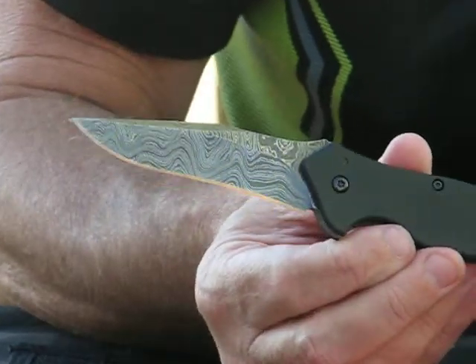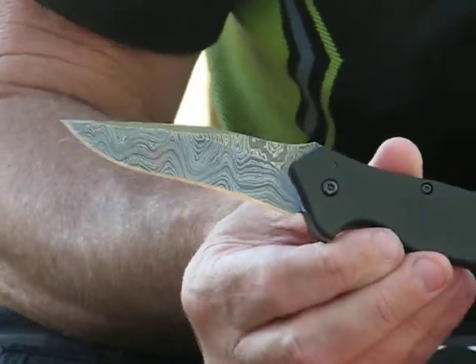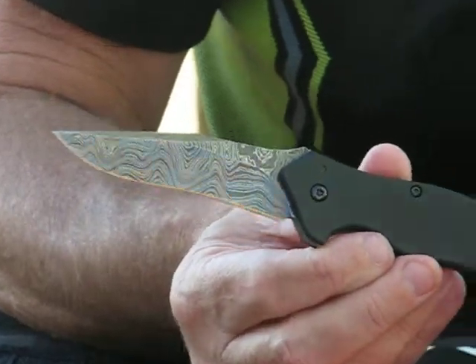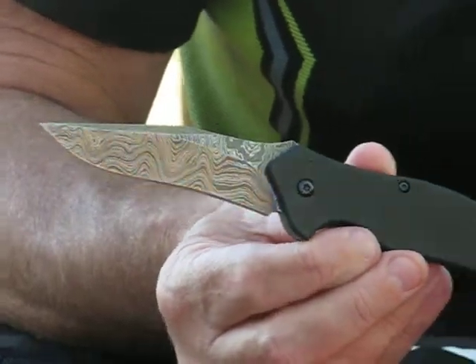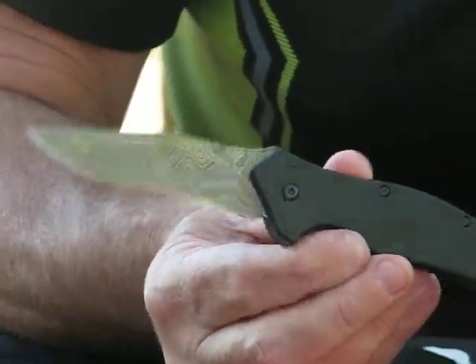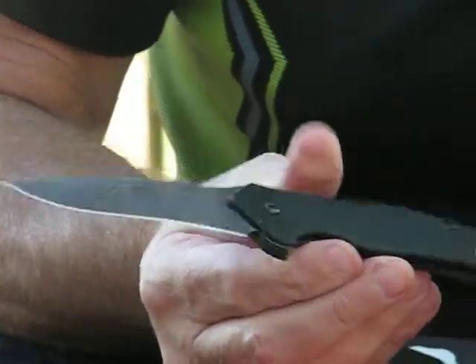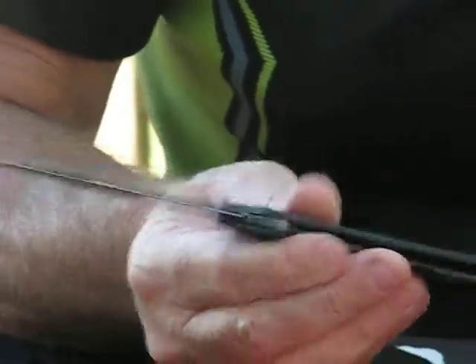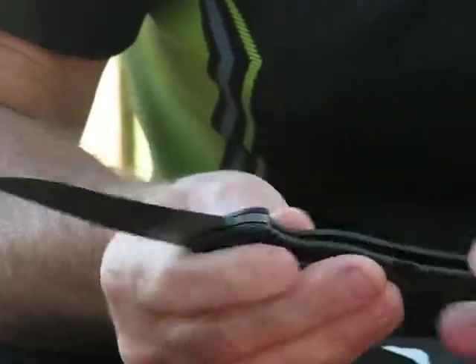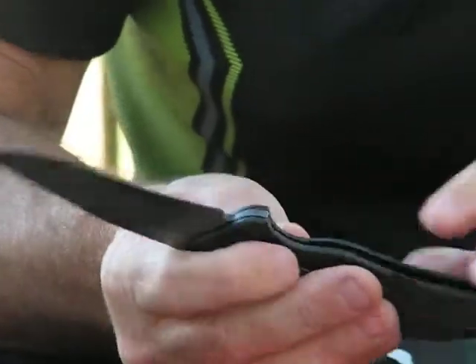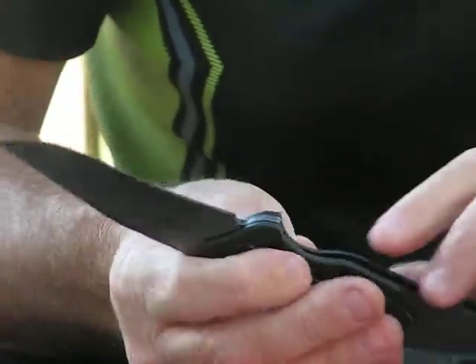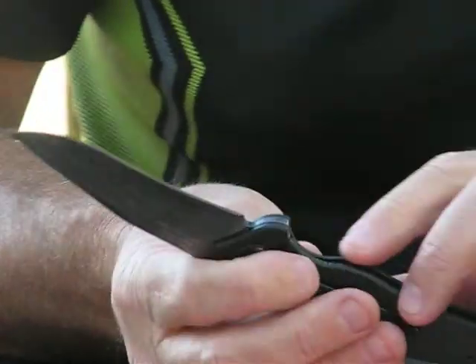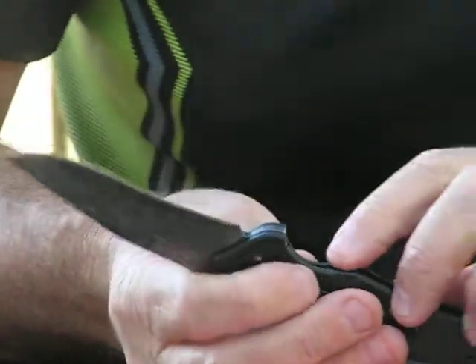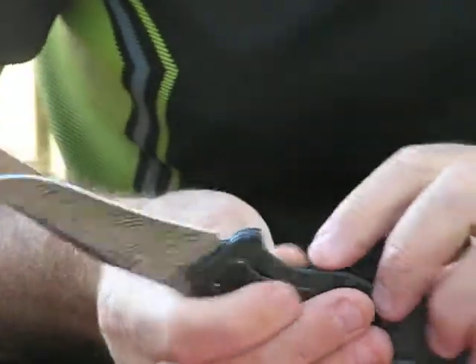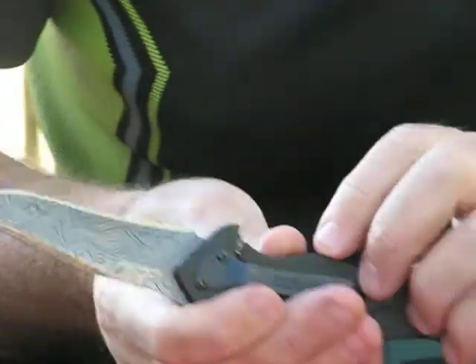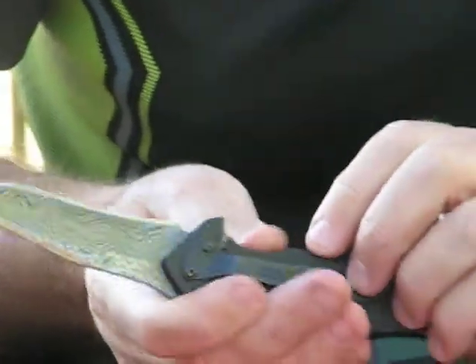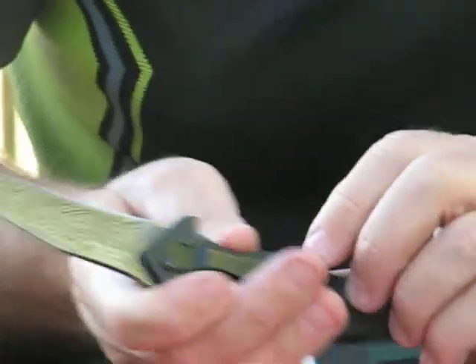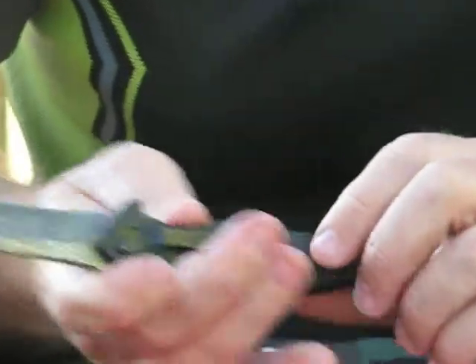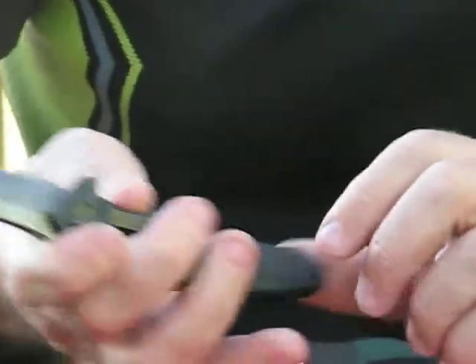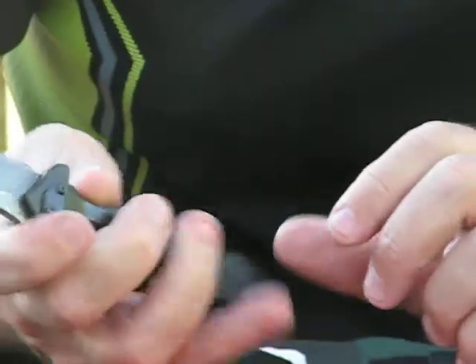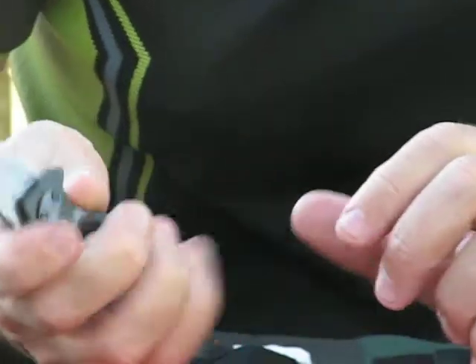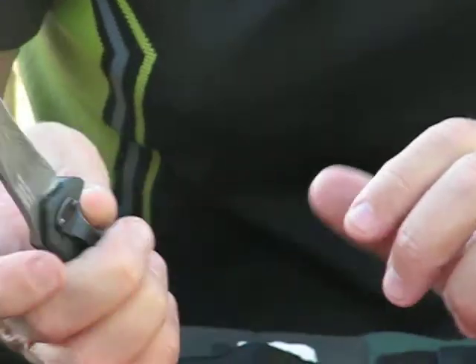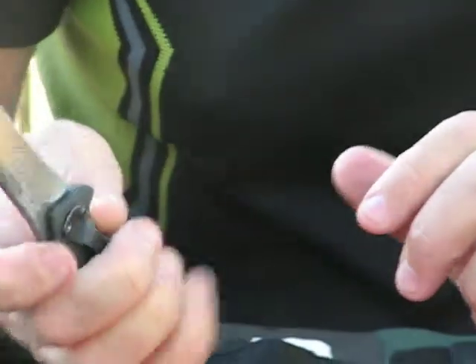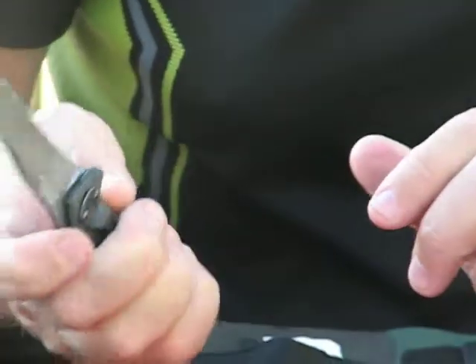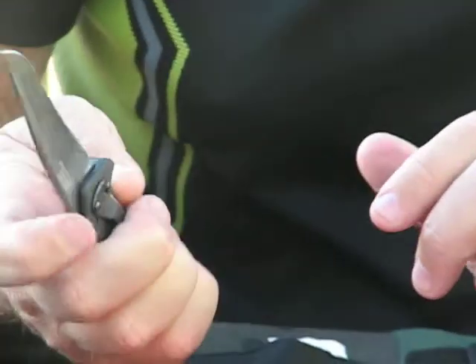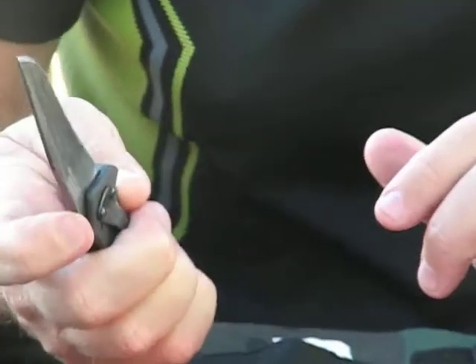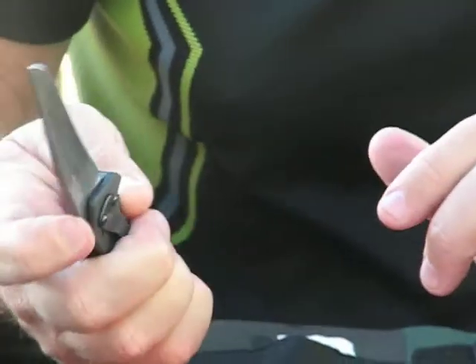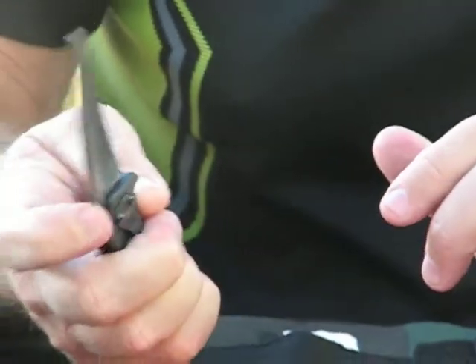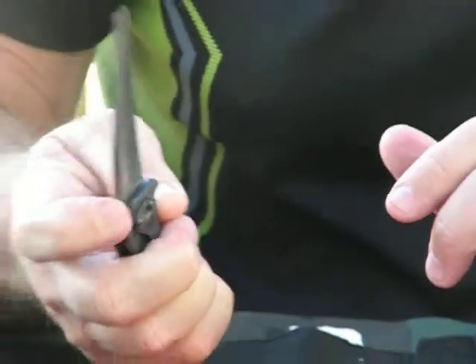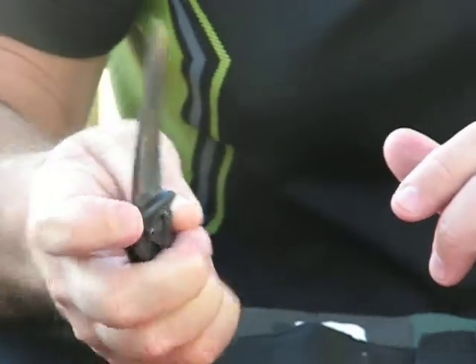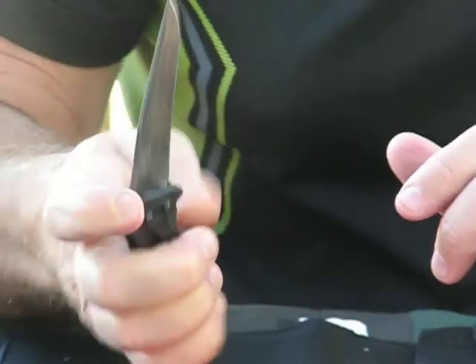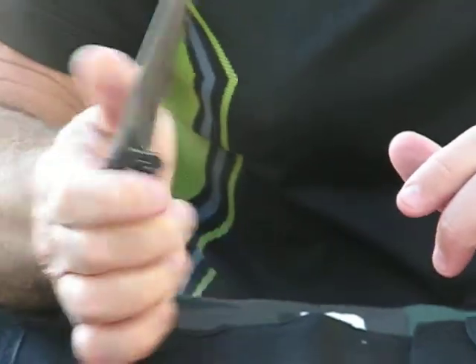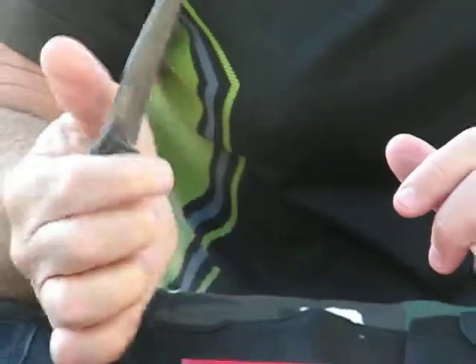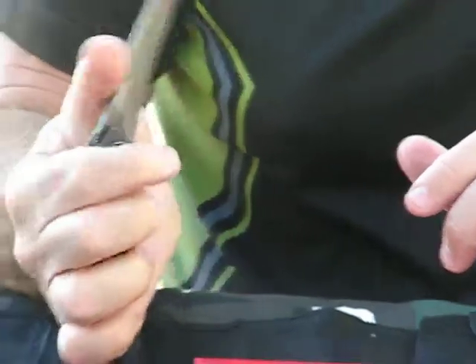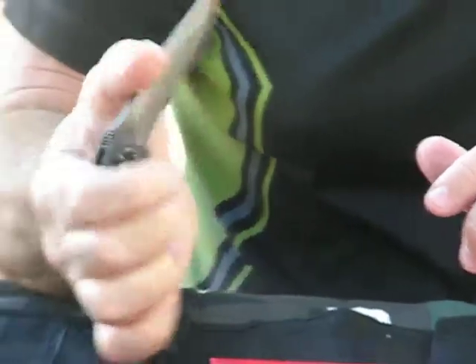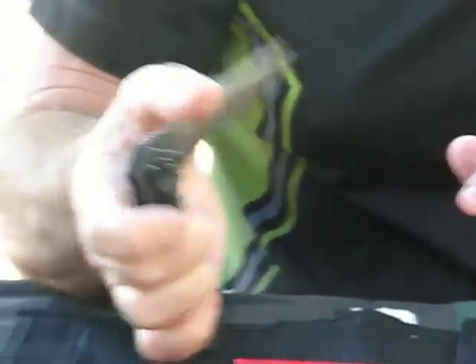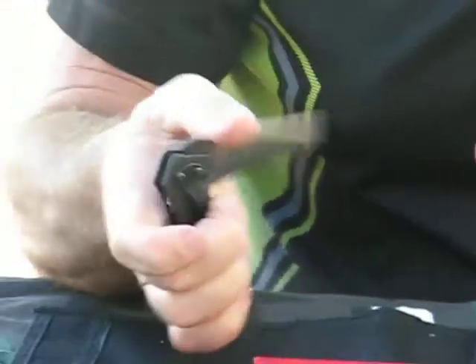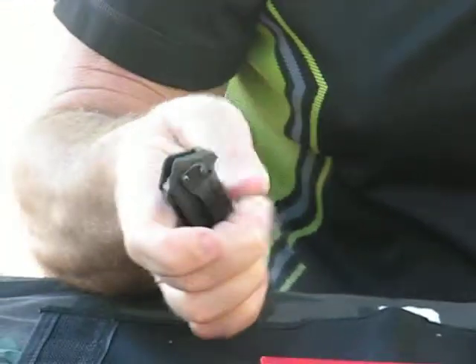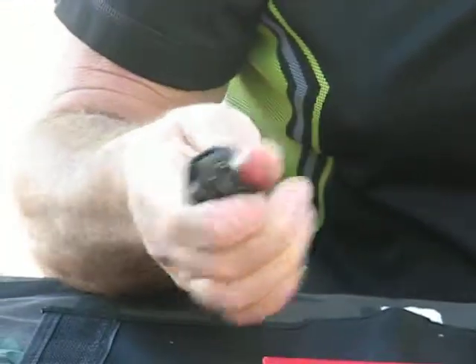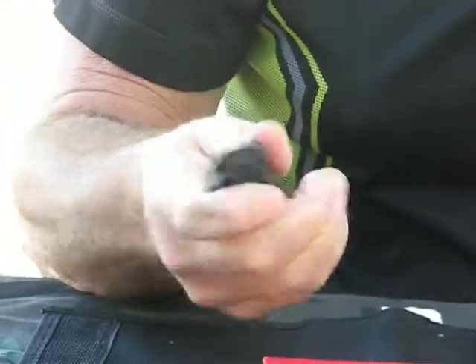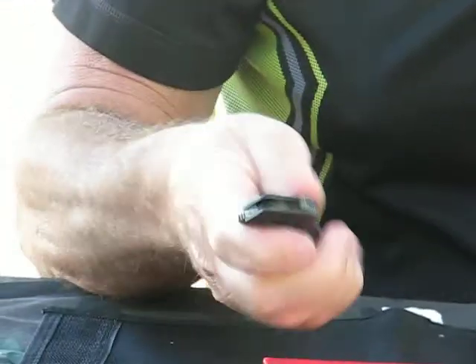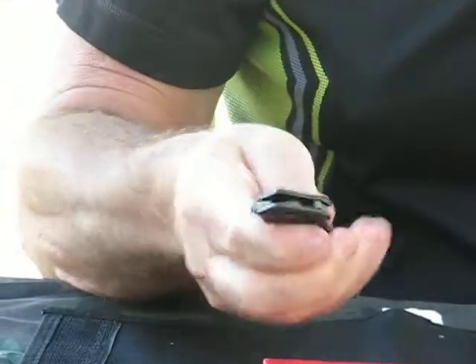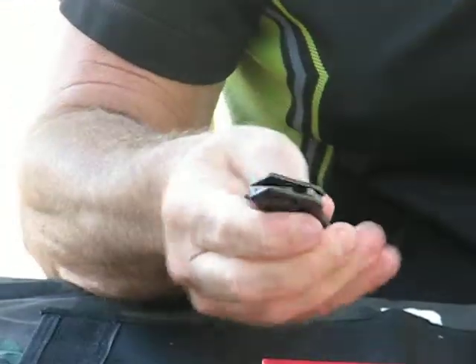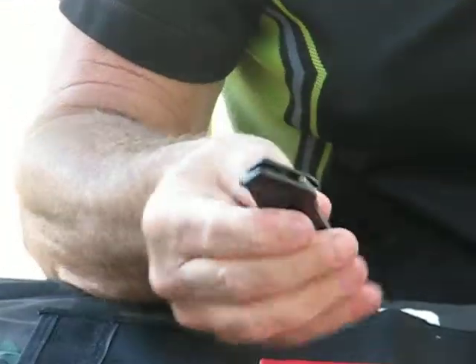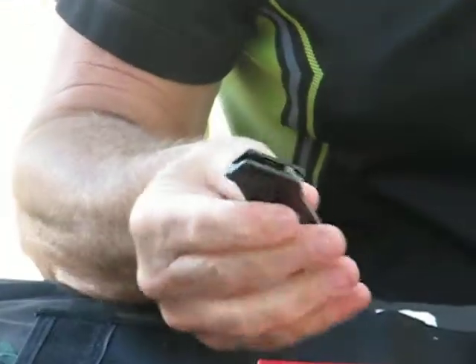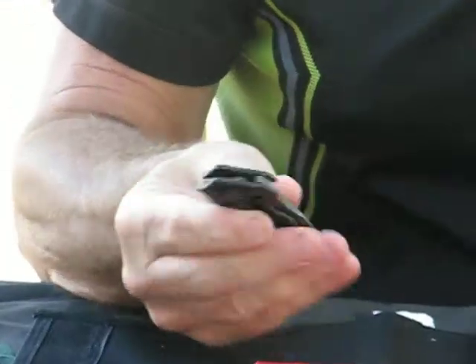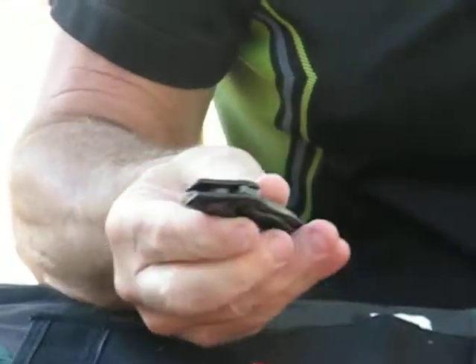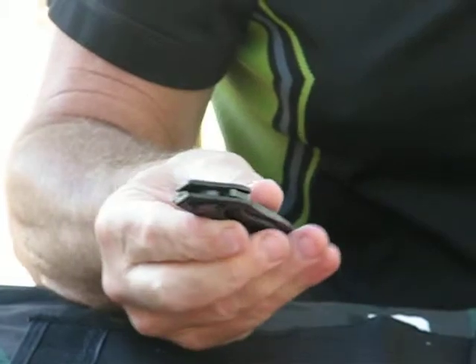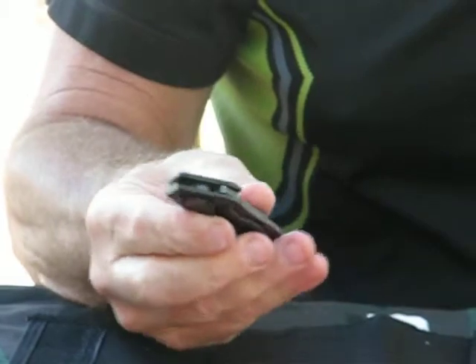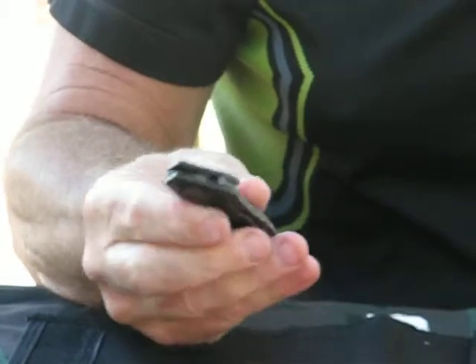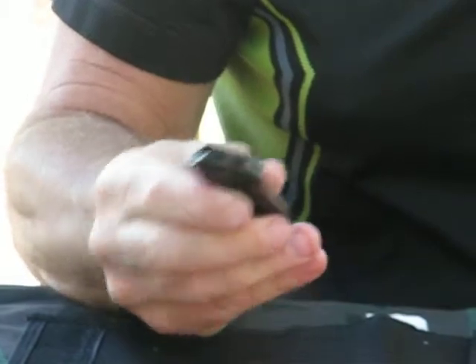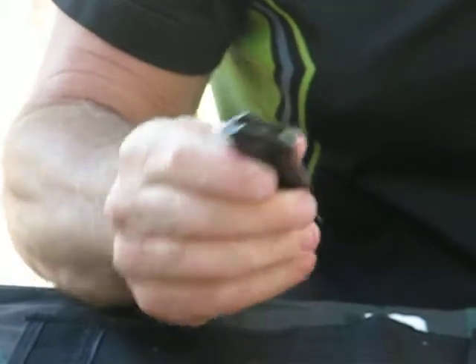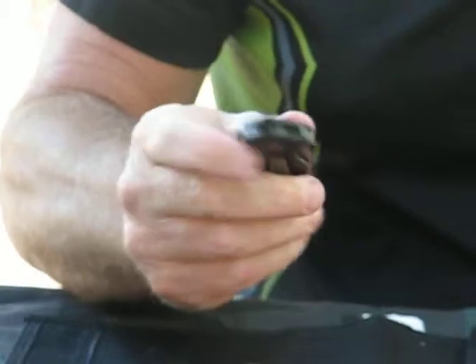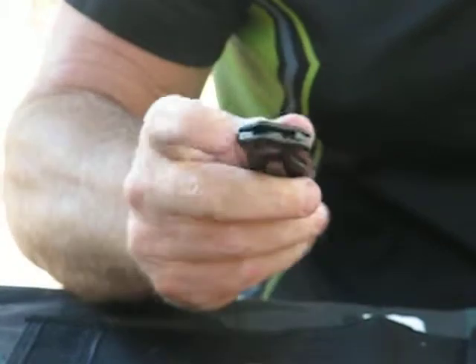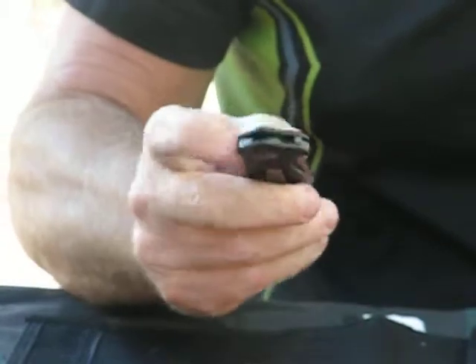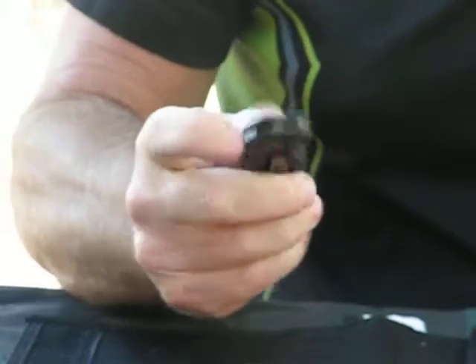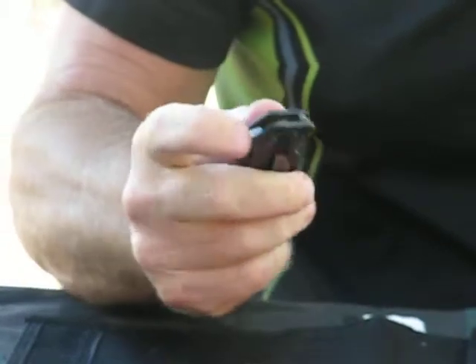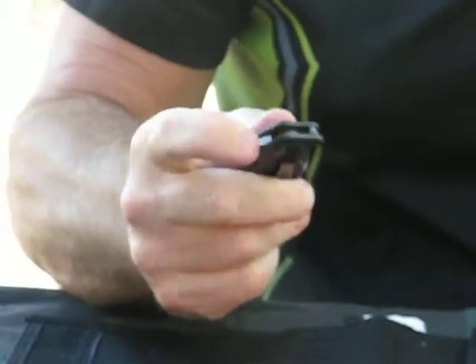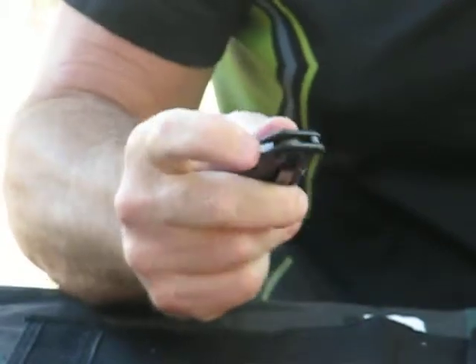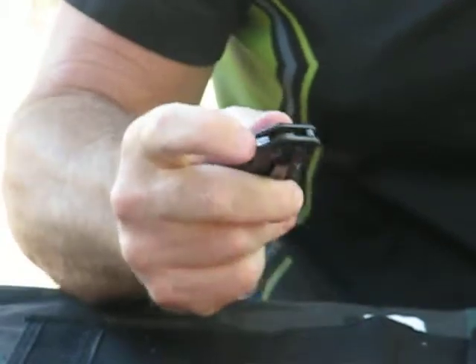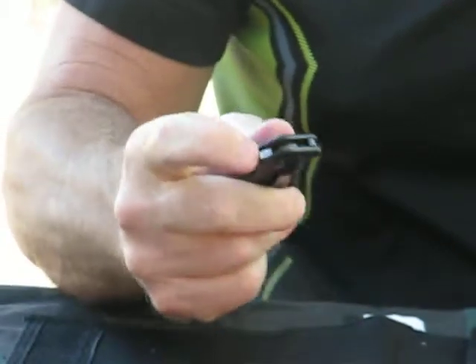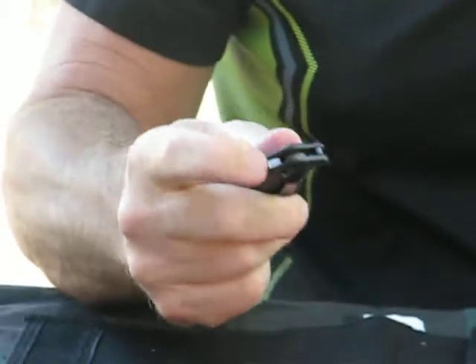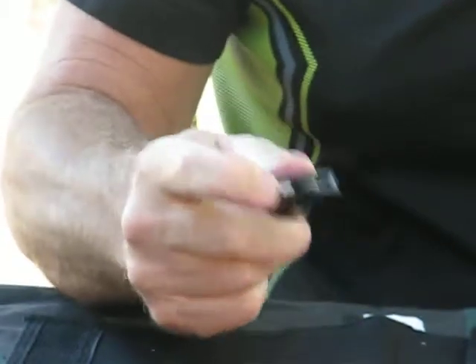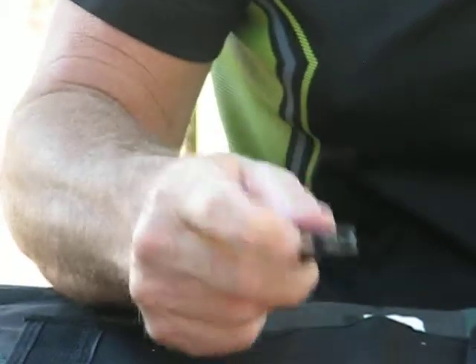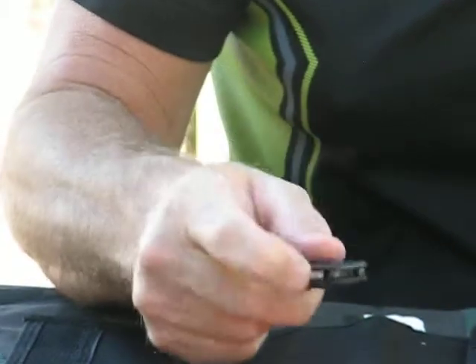It's a frame lock mechanism. It's very strong. It opens and closes smoothly.